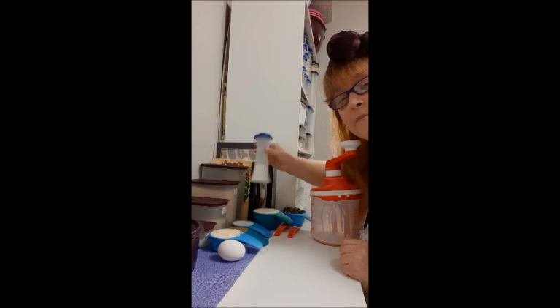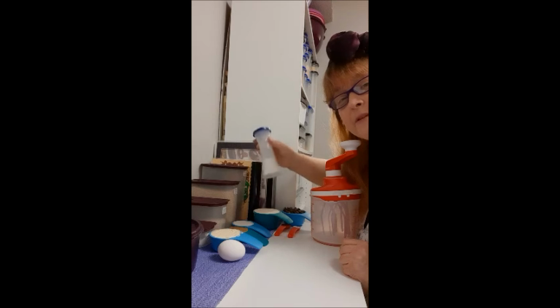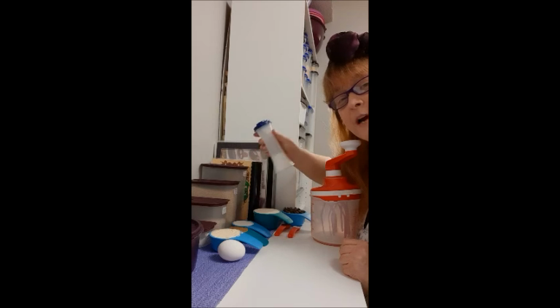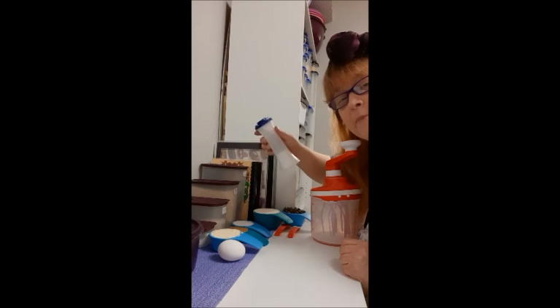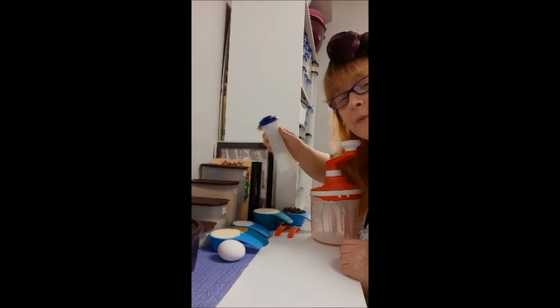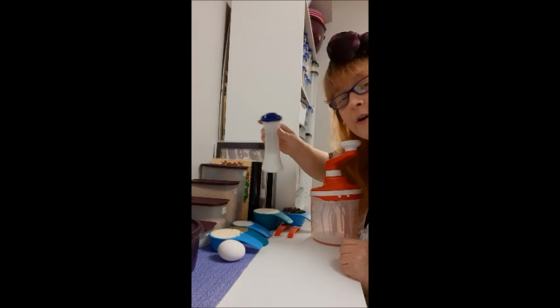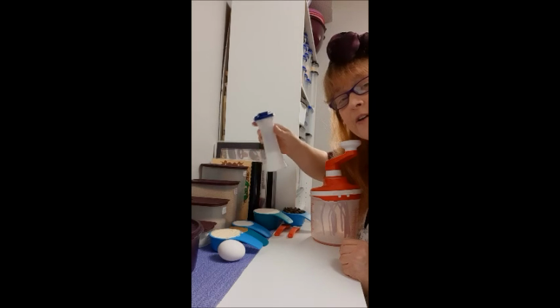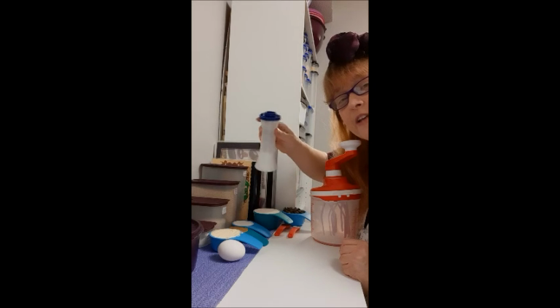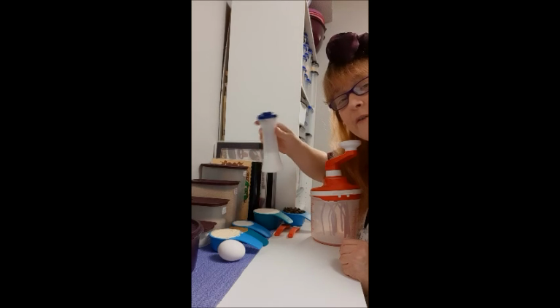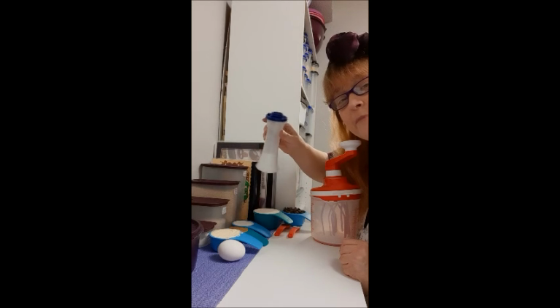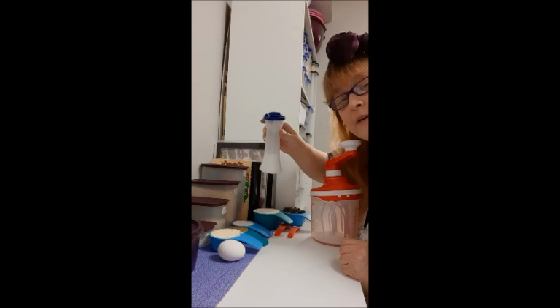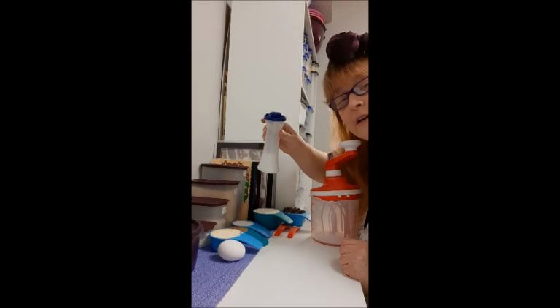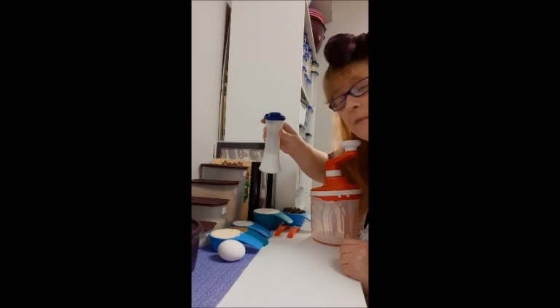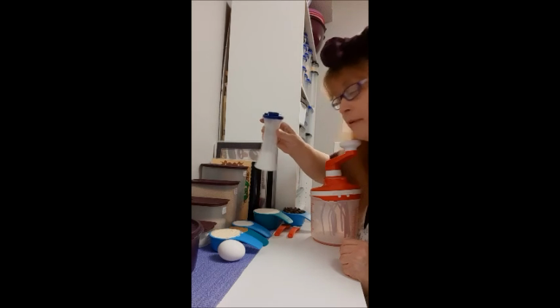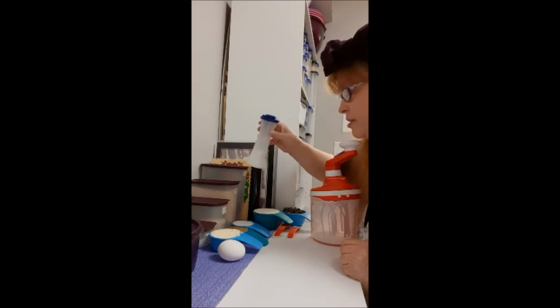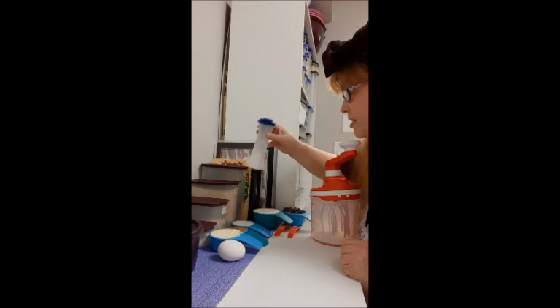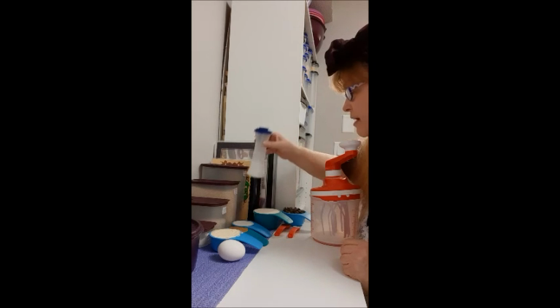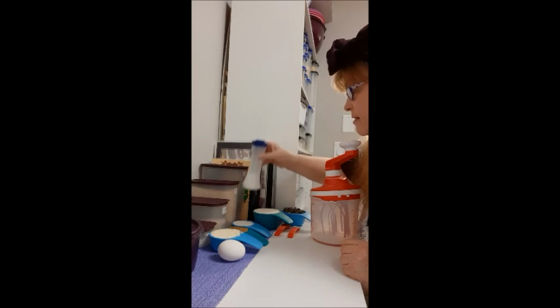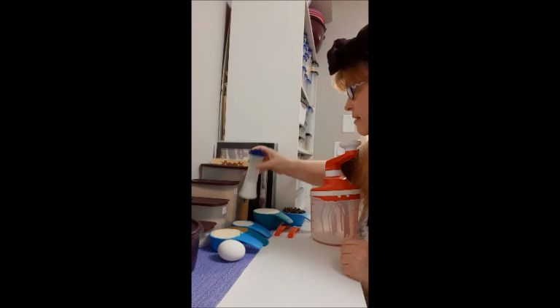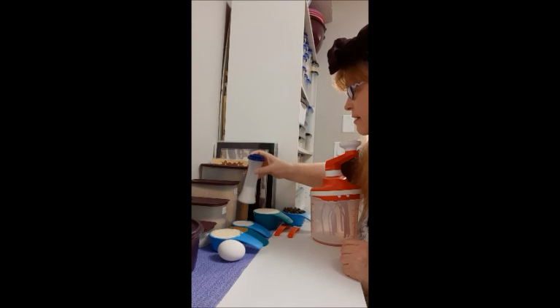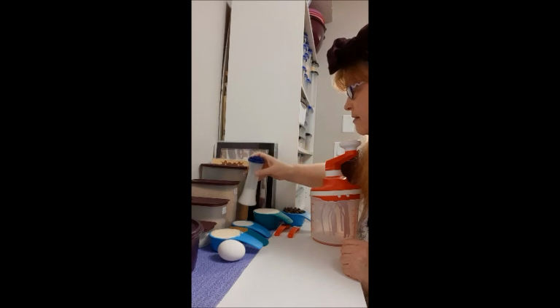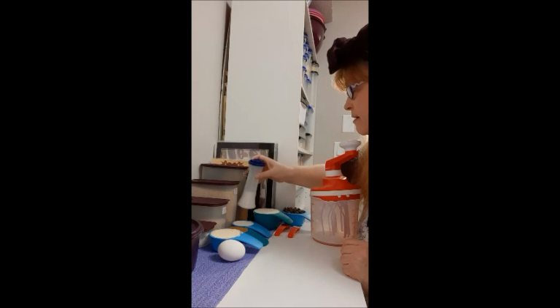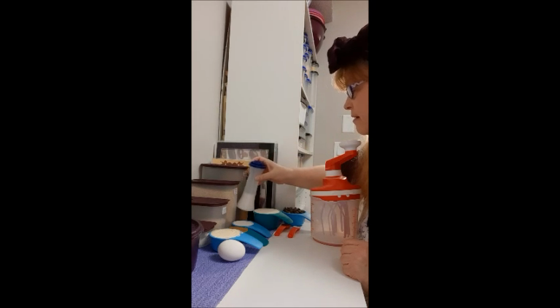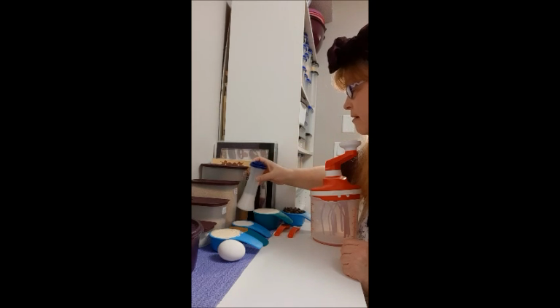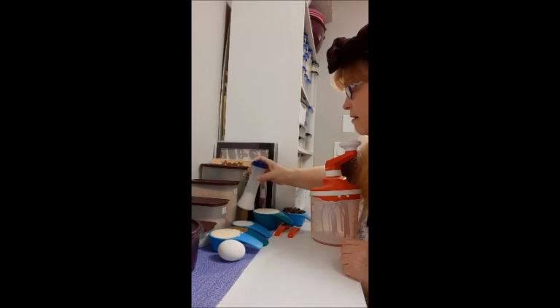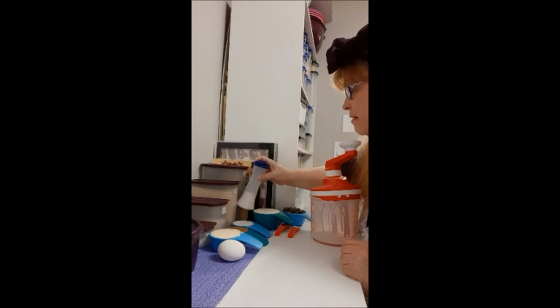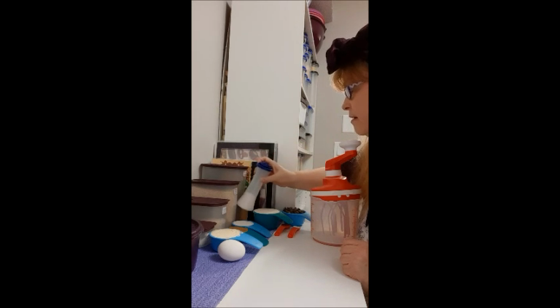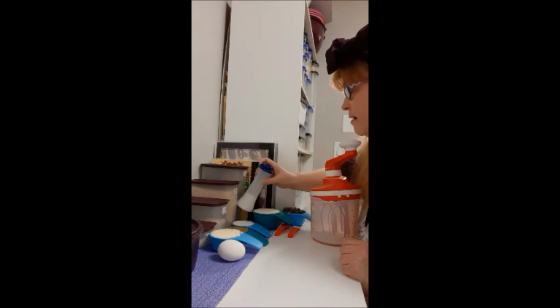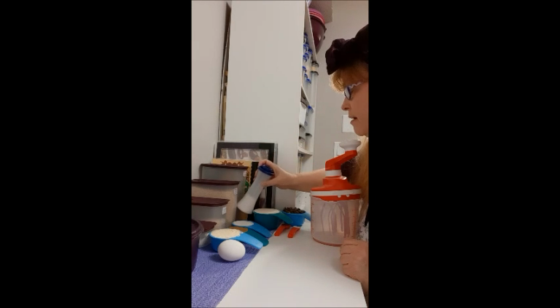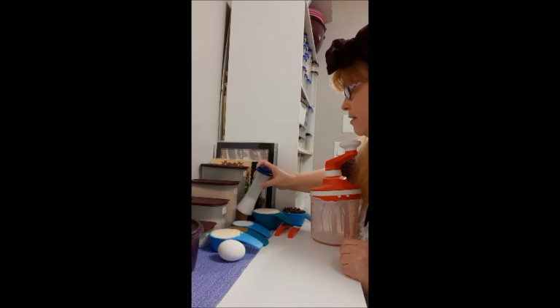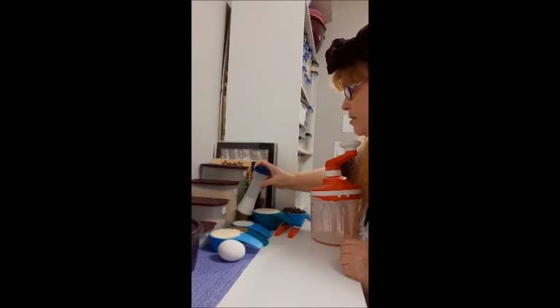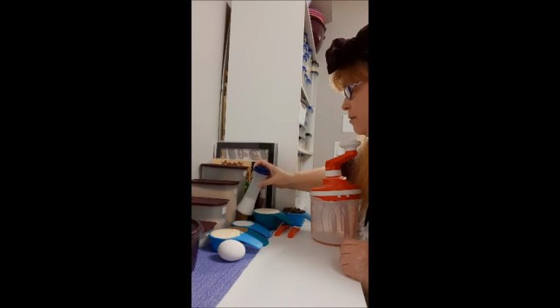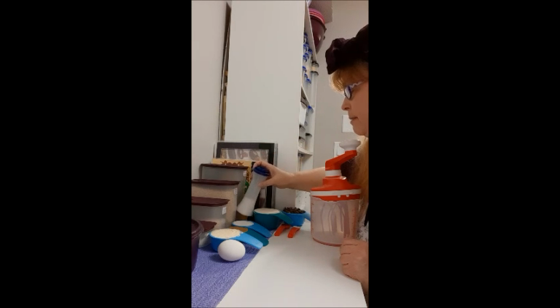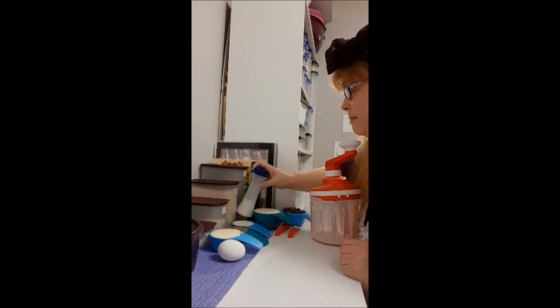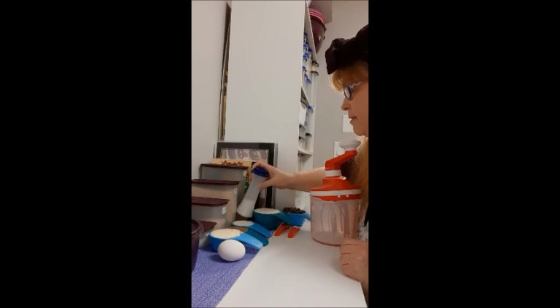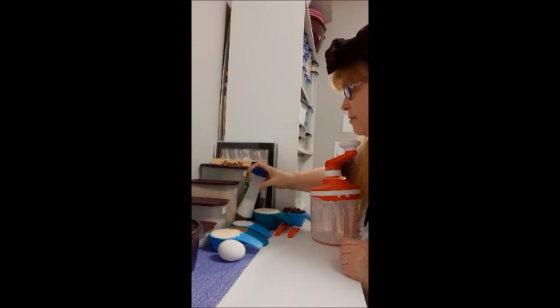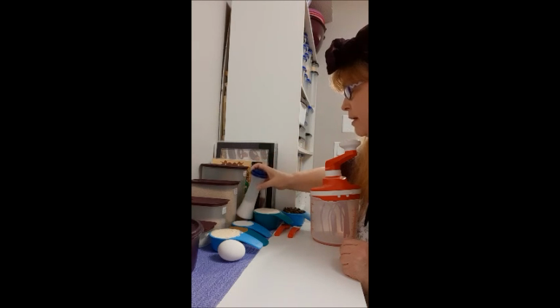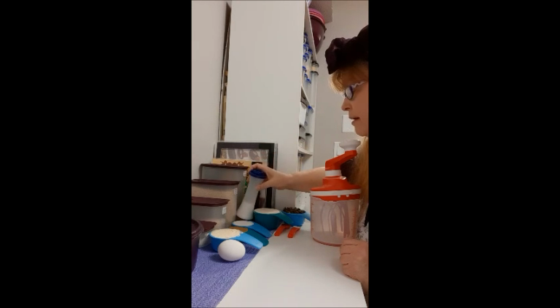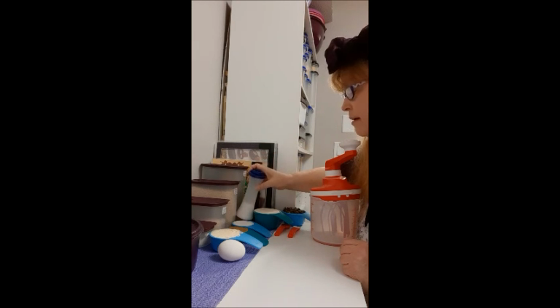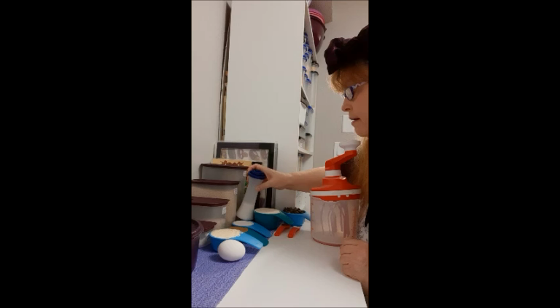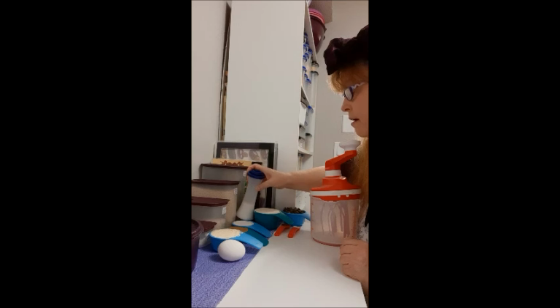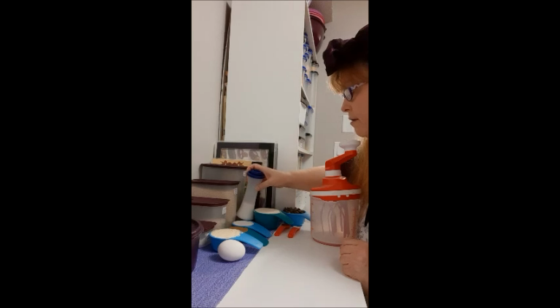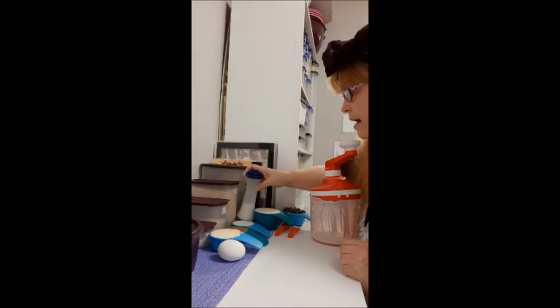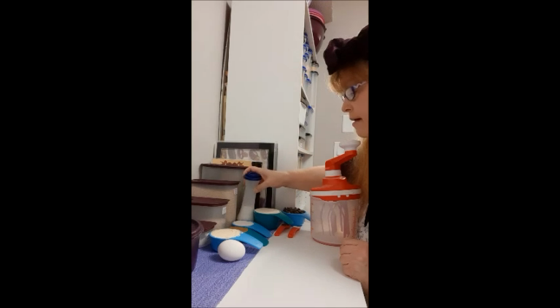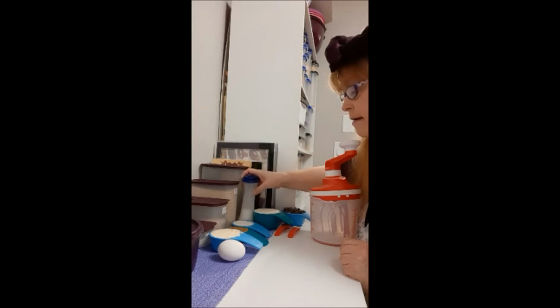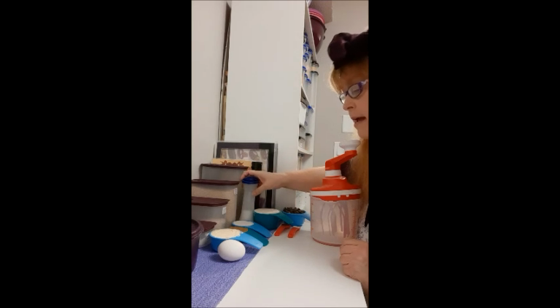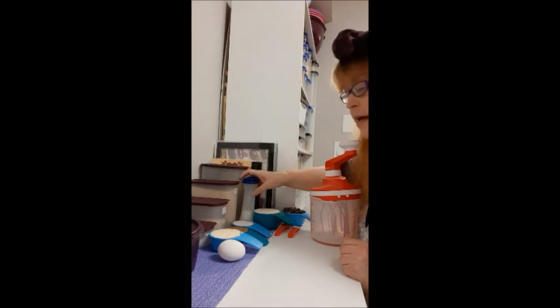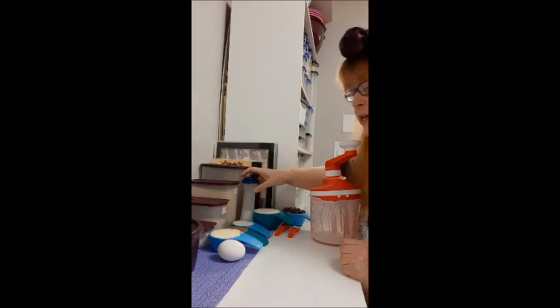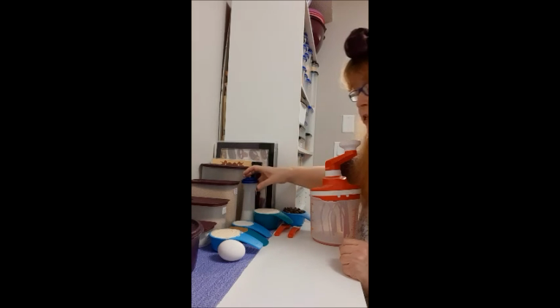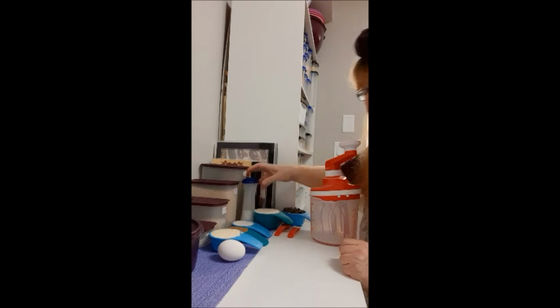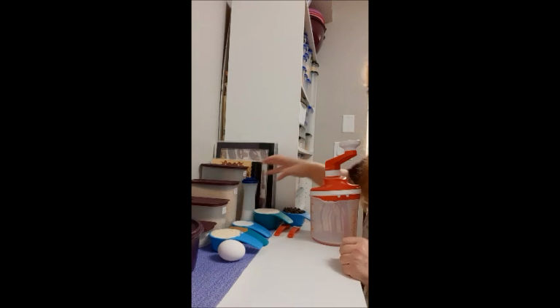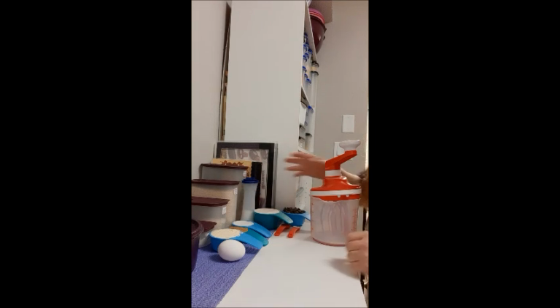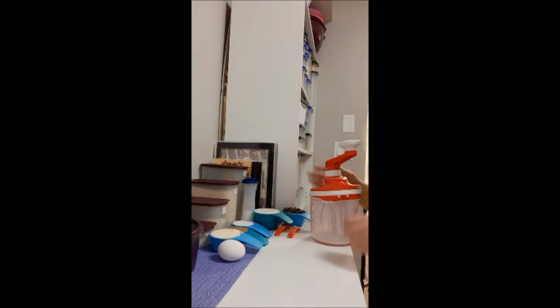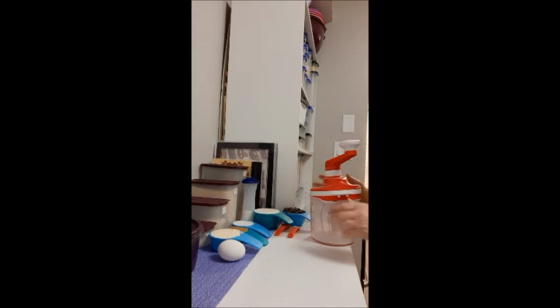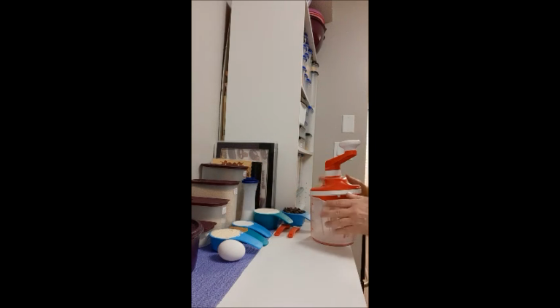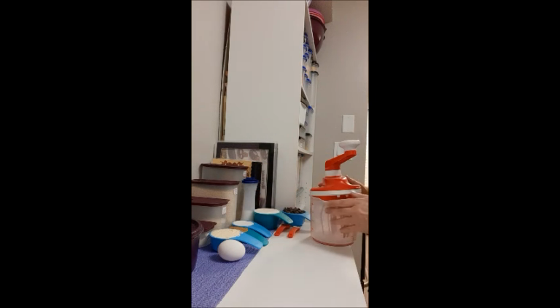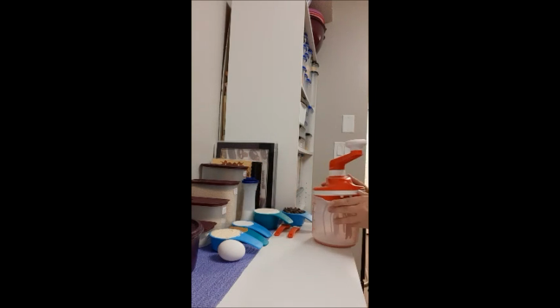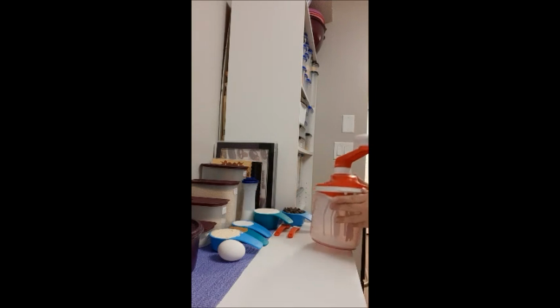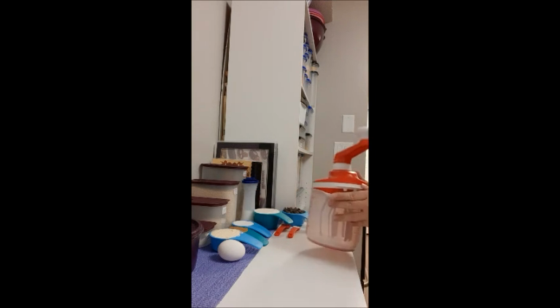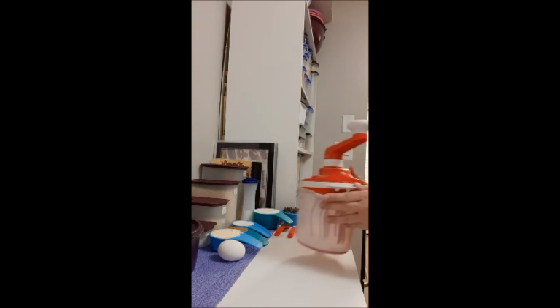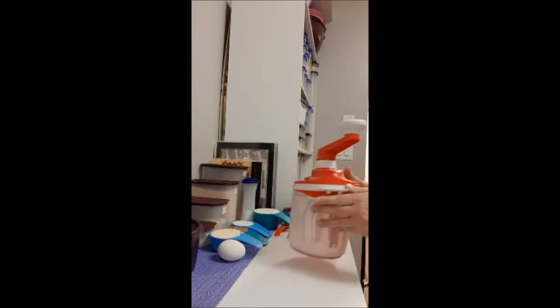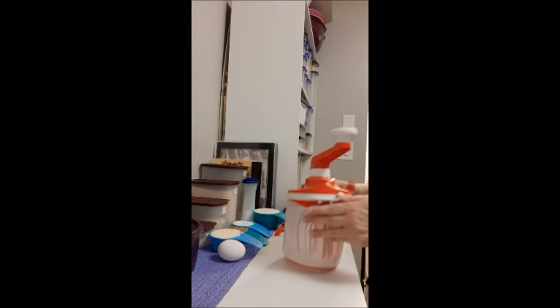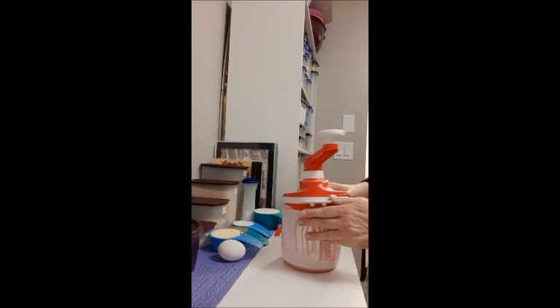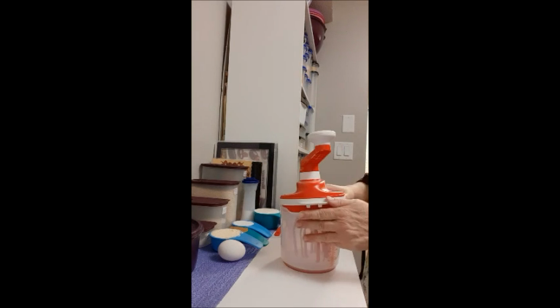I also have salt here and I just need a pinch — in practical terms that's about two or three shakes.